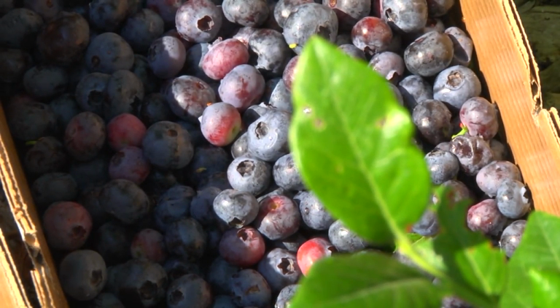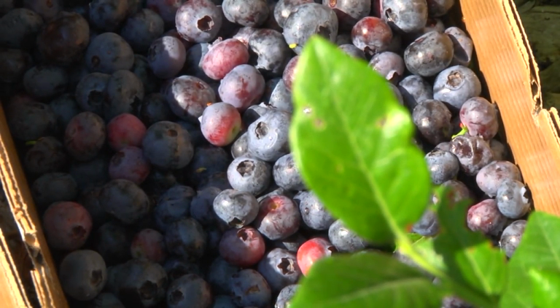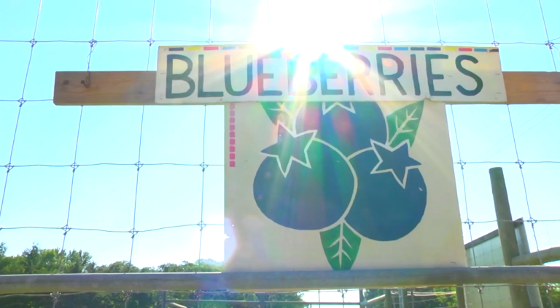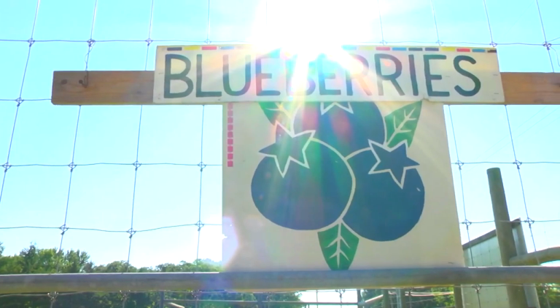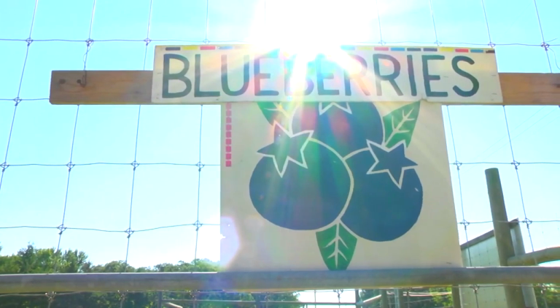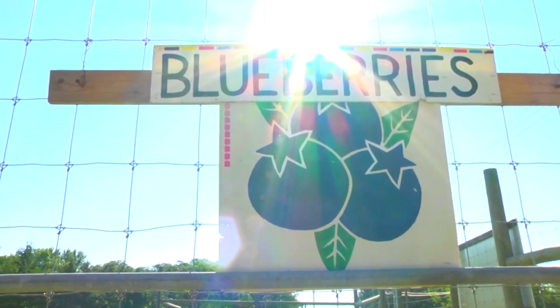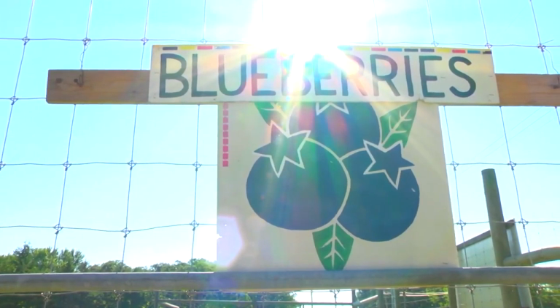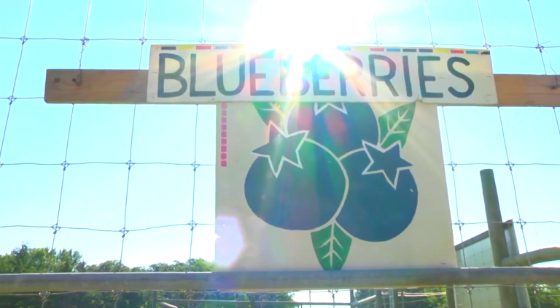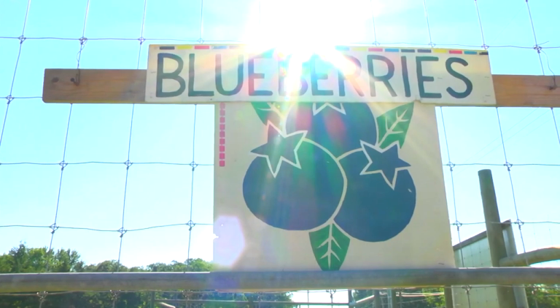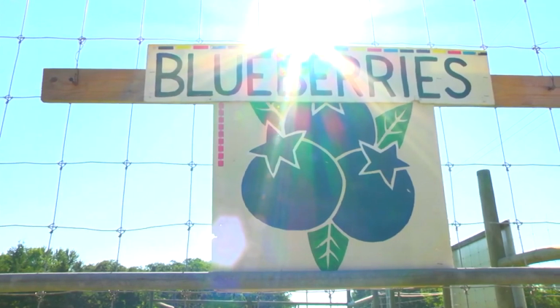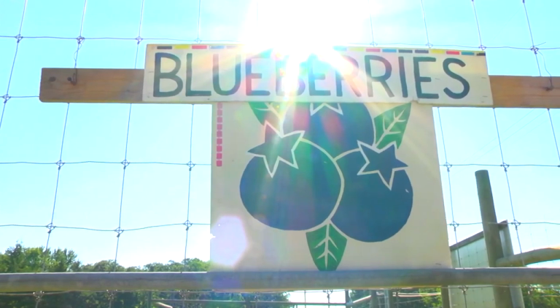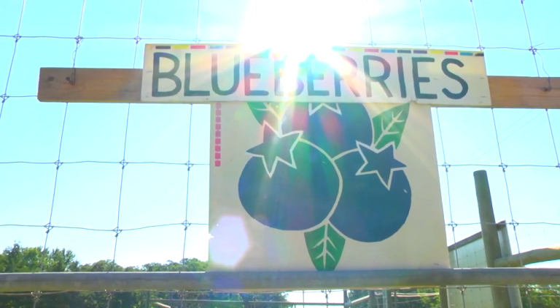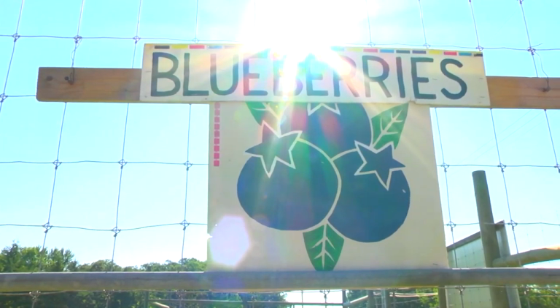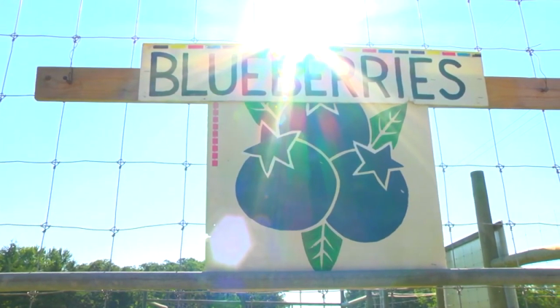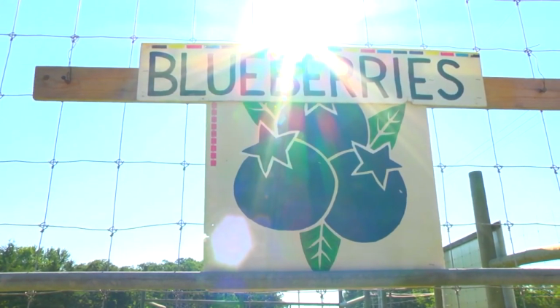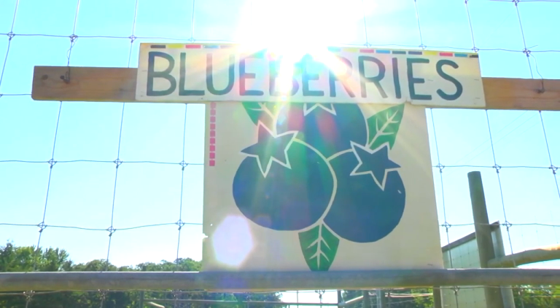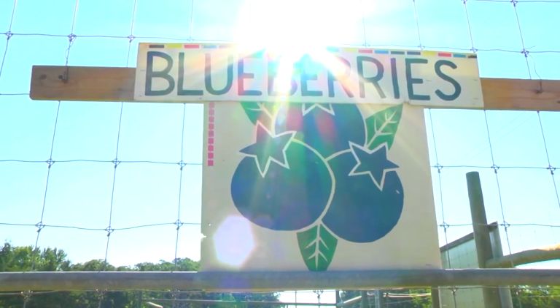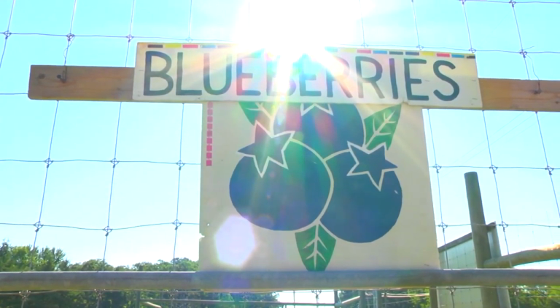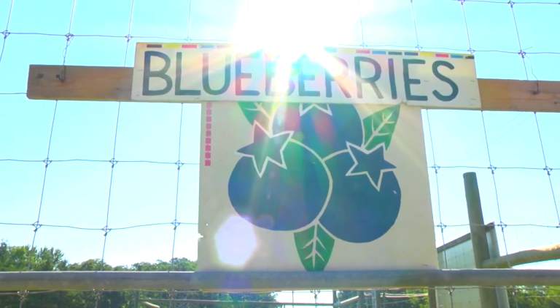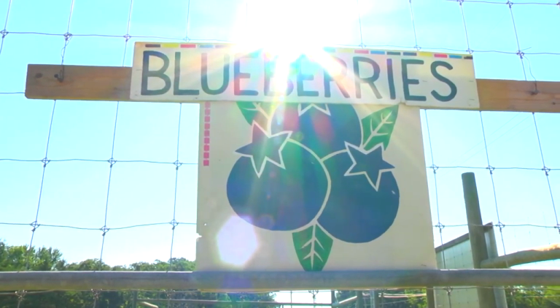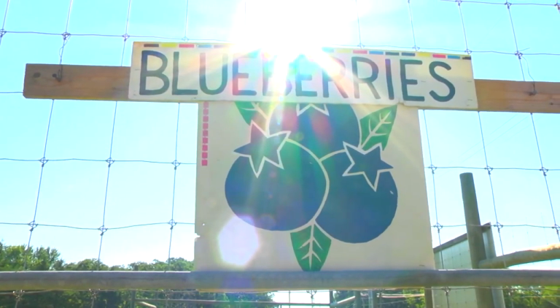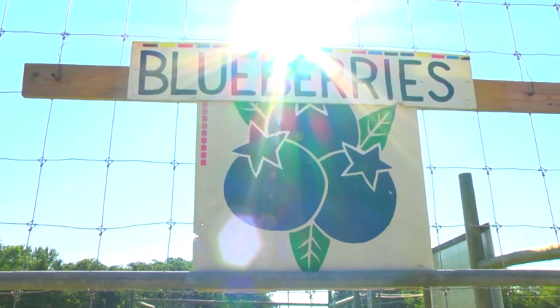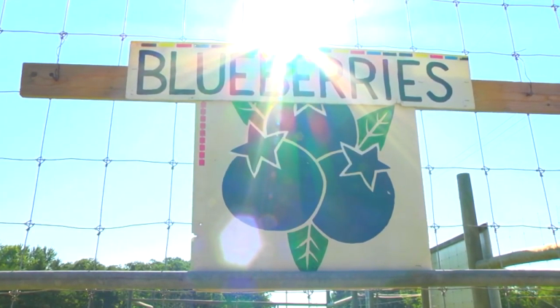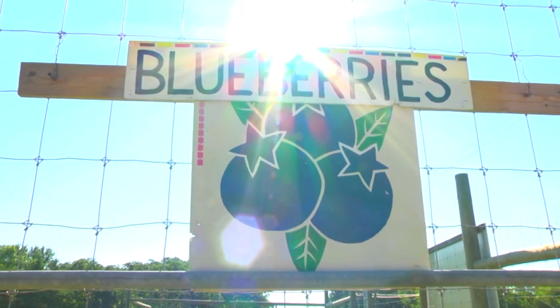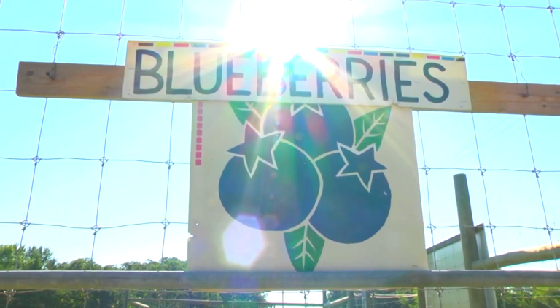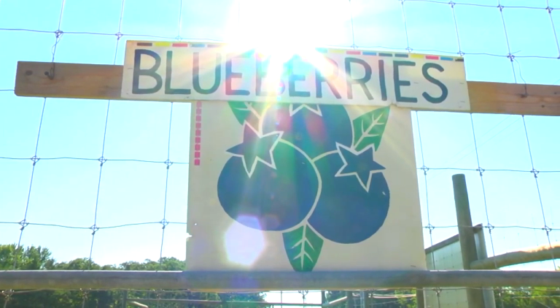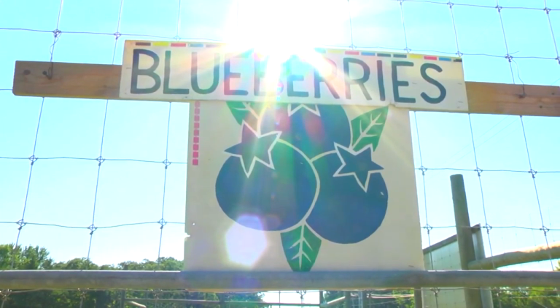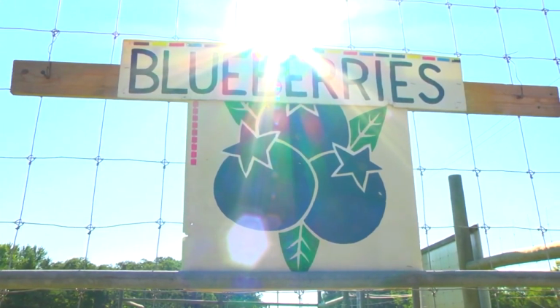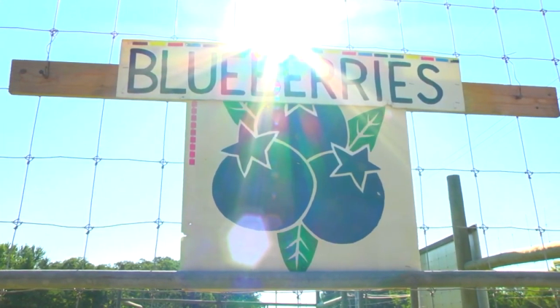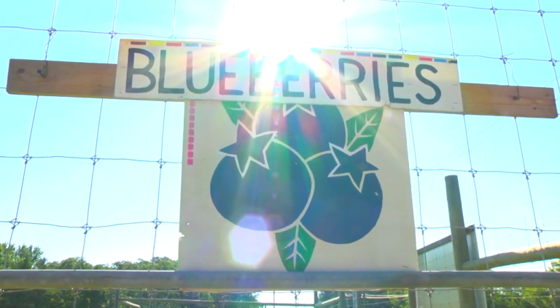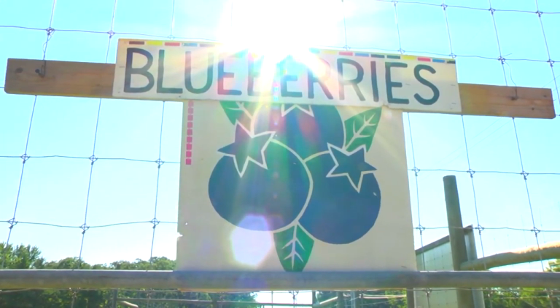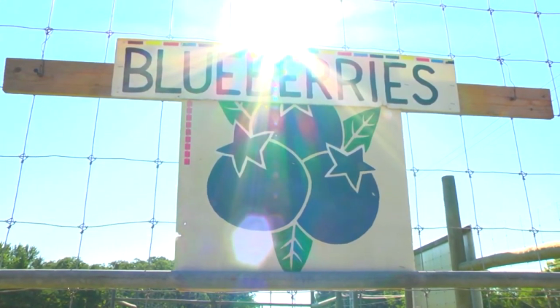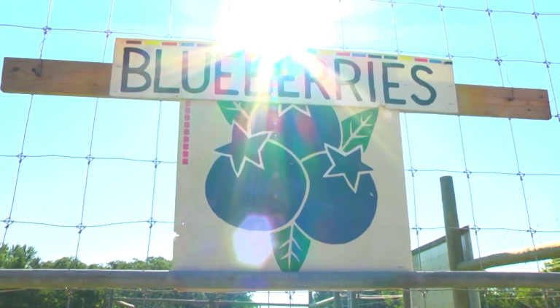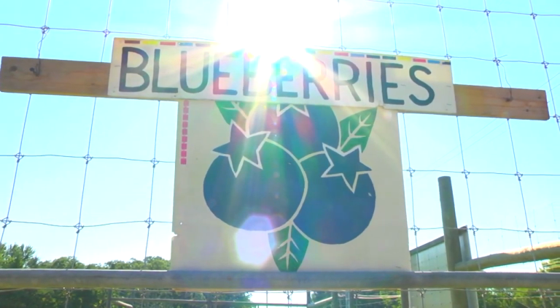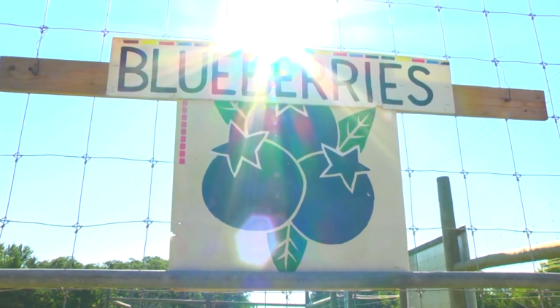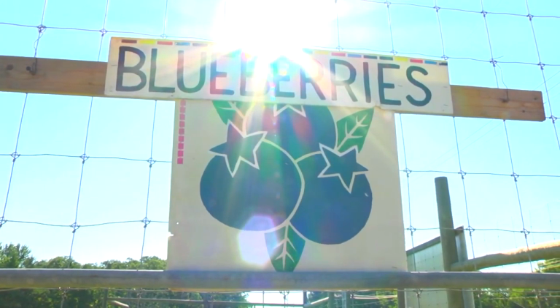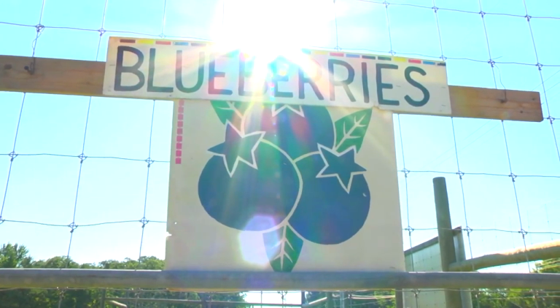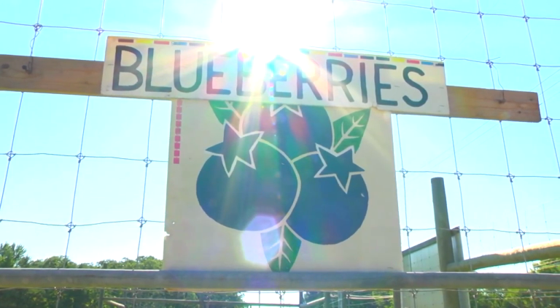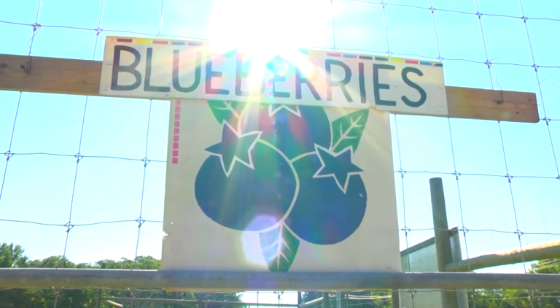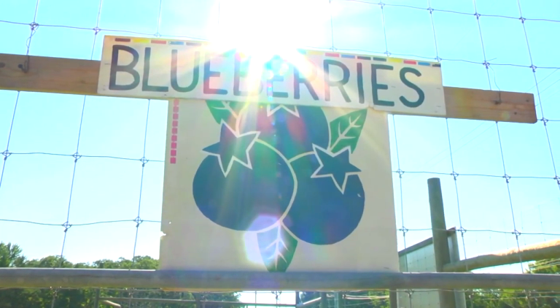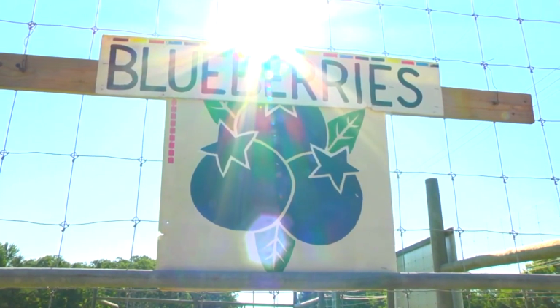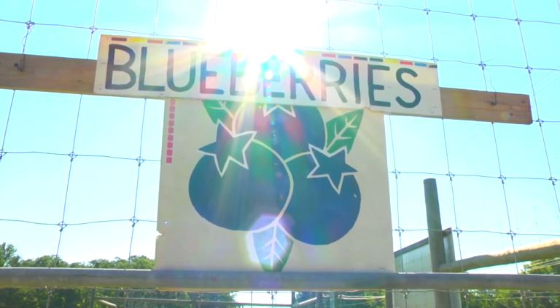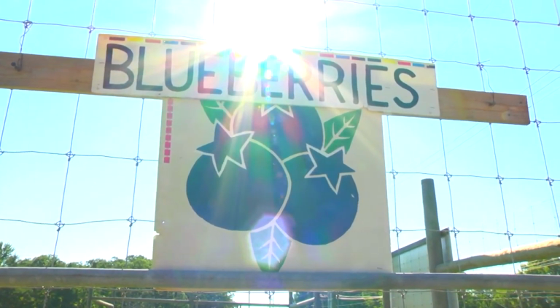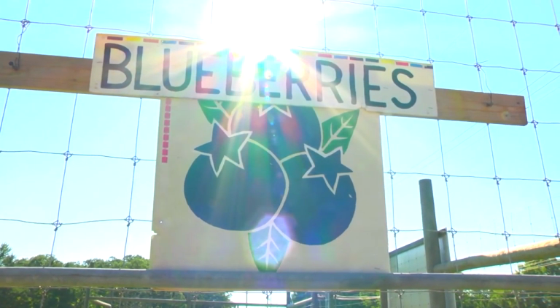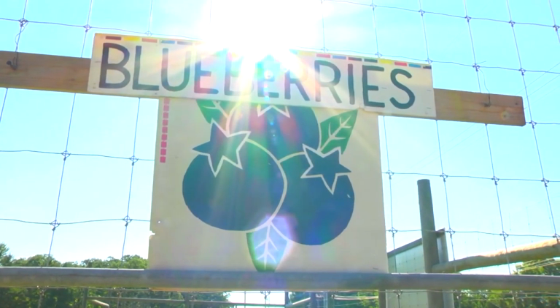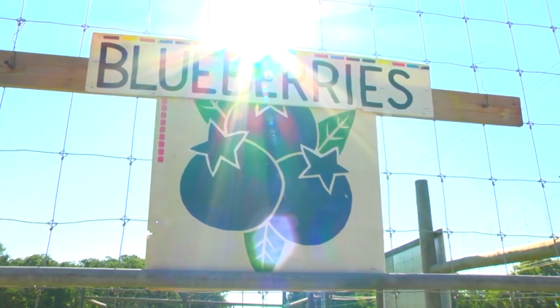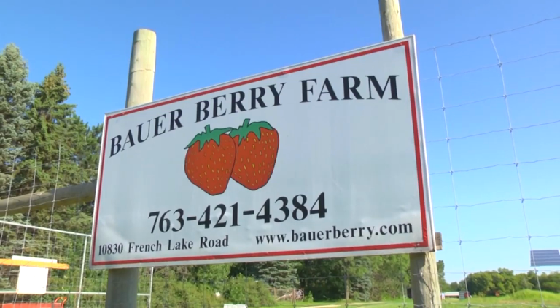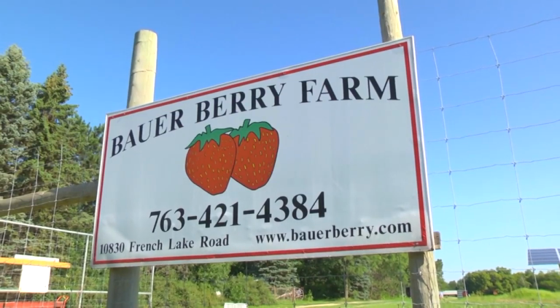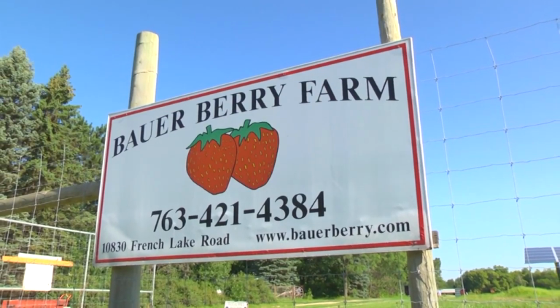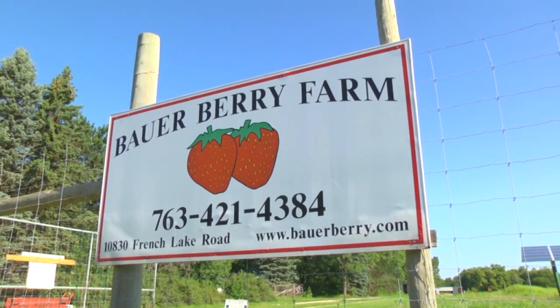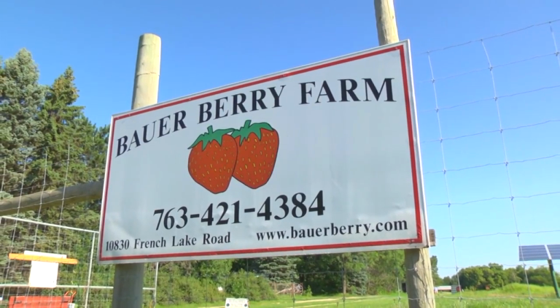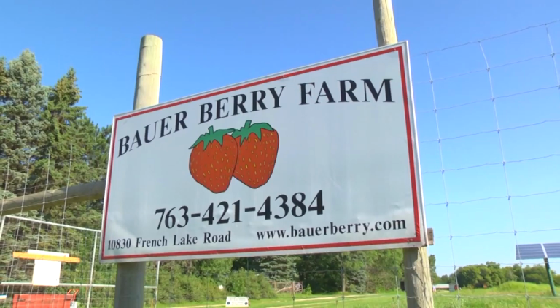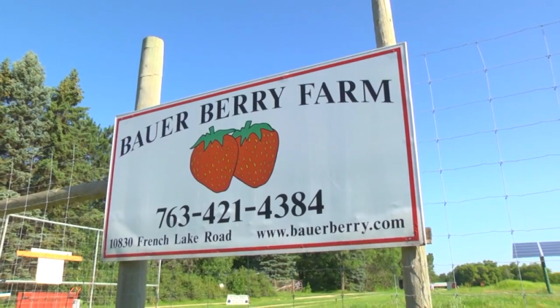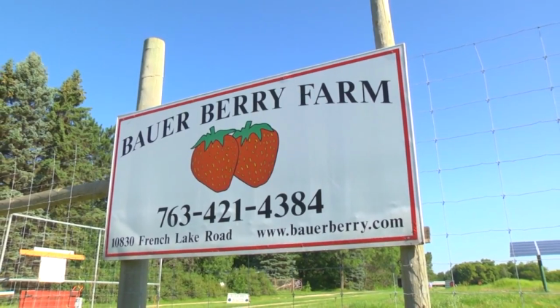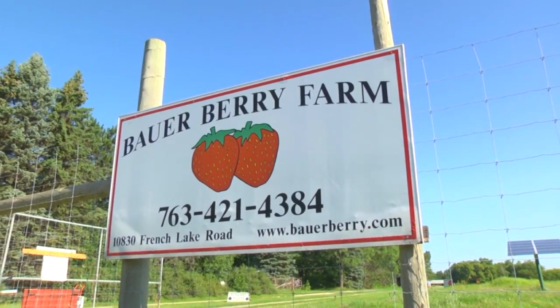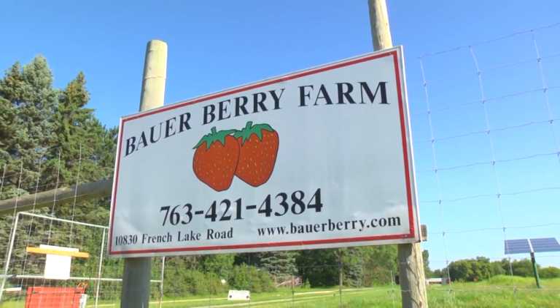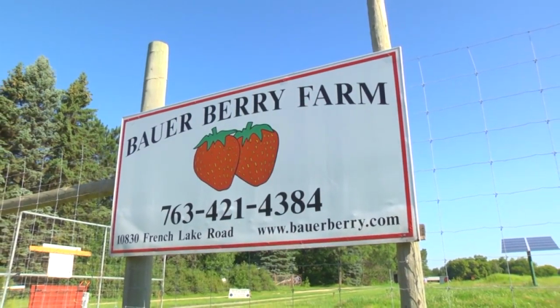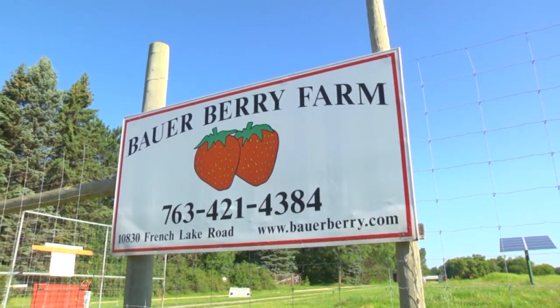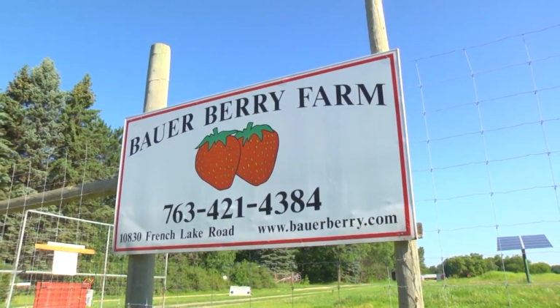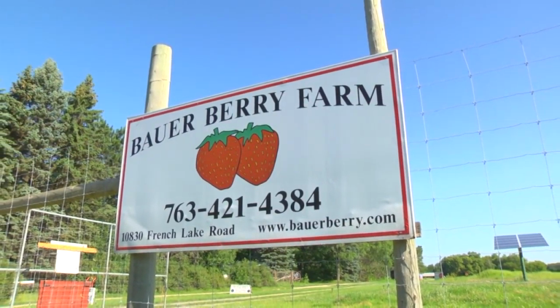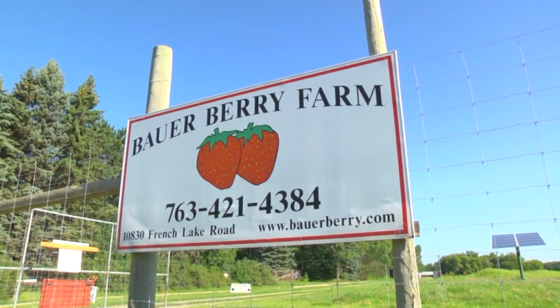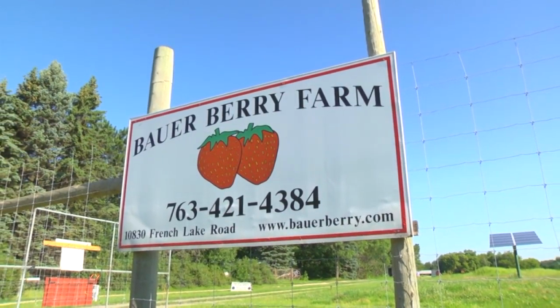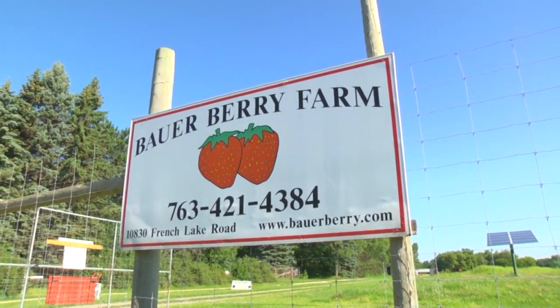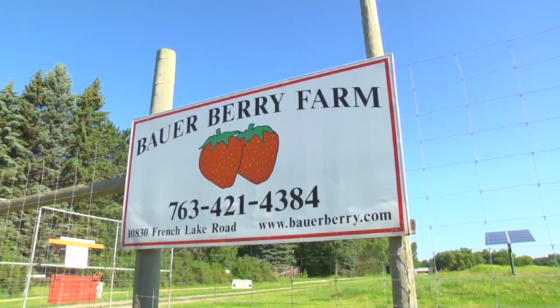It's a beautiful summer morning here in Champlin, Minnesota, and we are at Bowers Berry Farm.